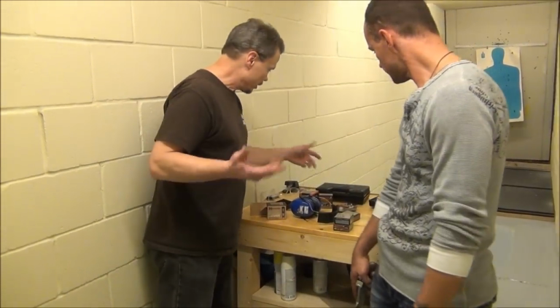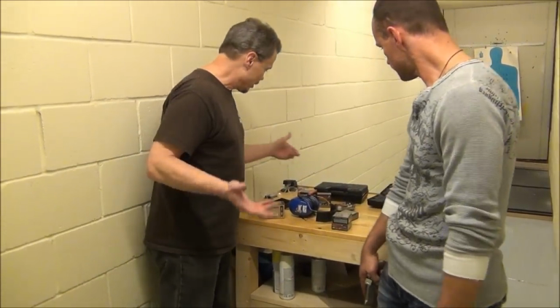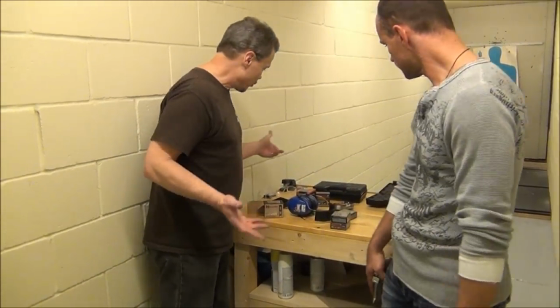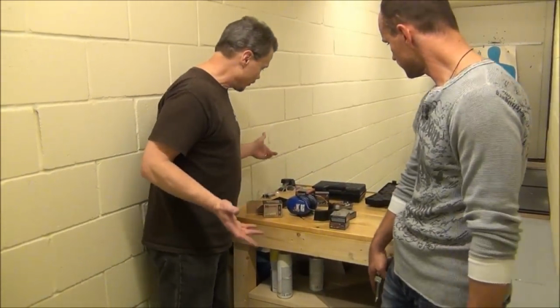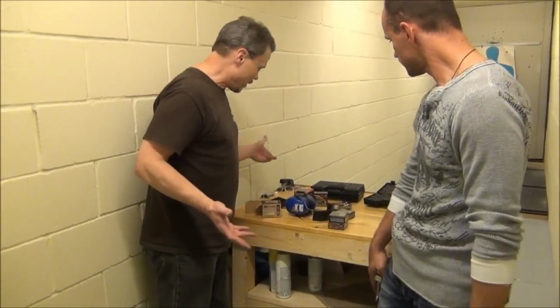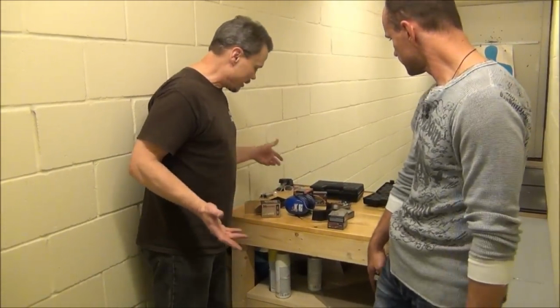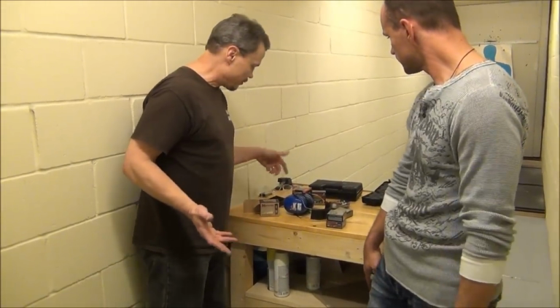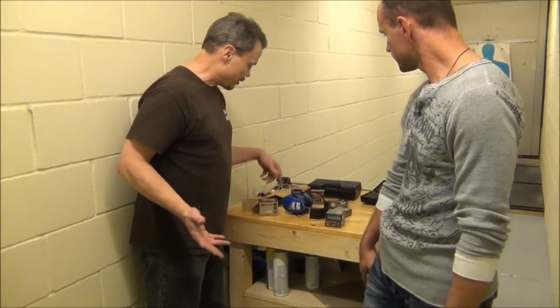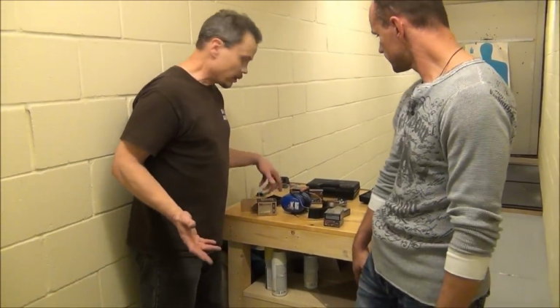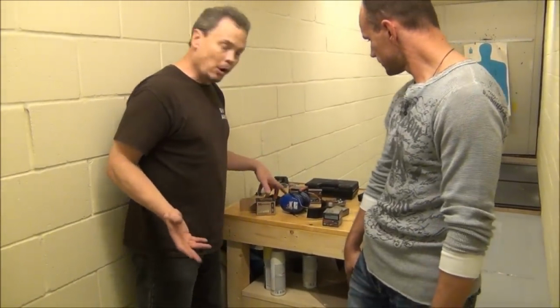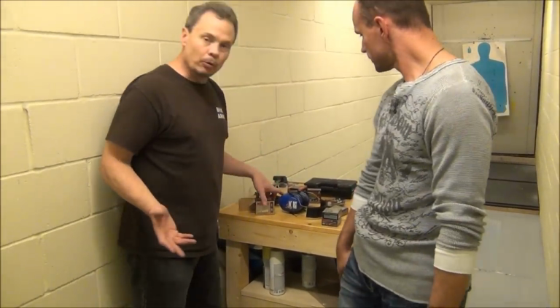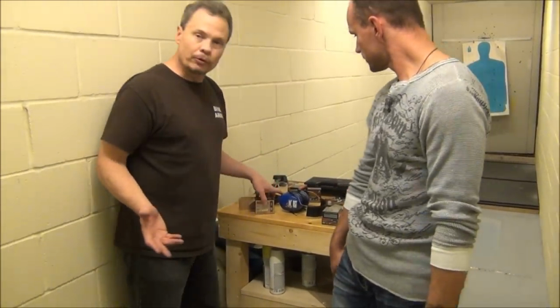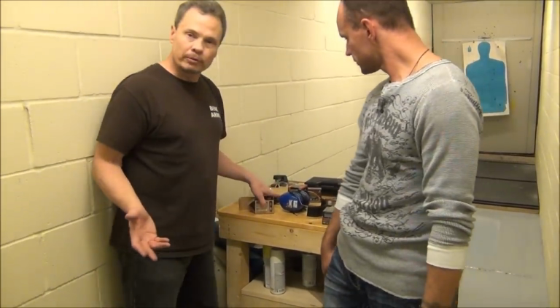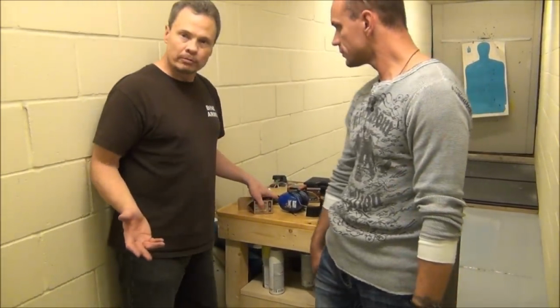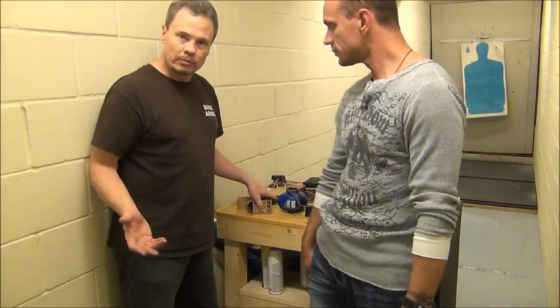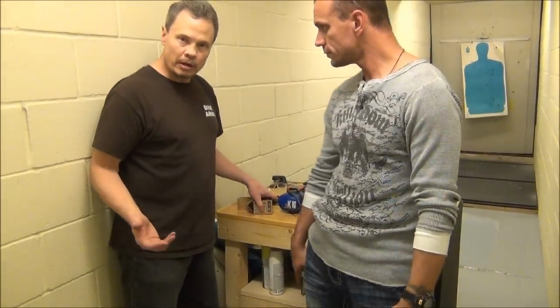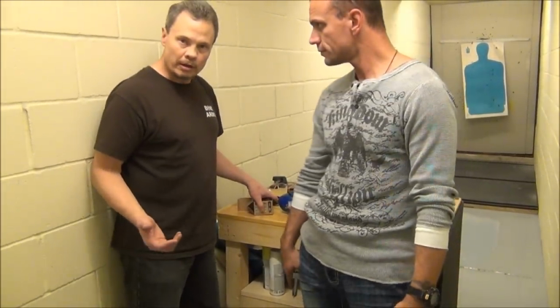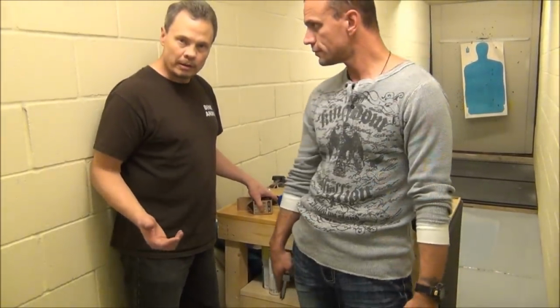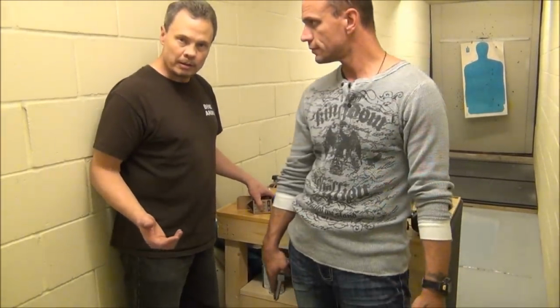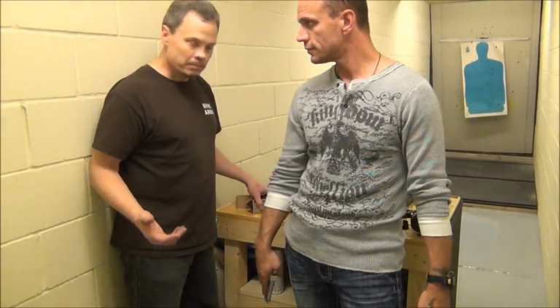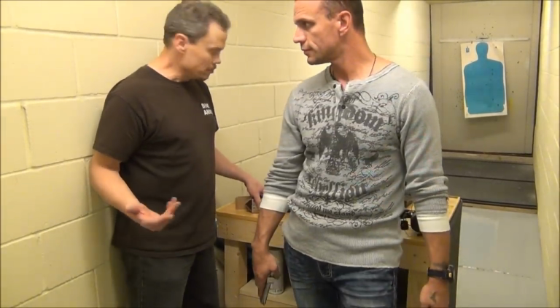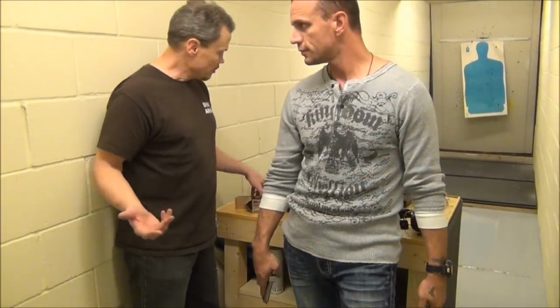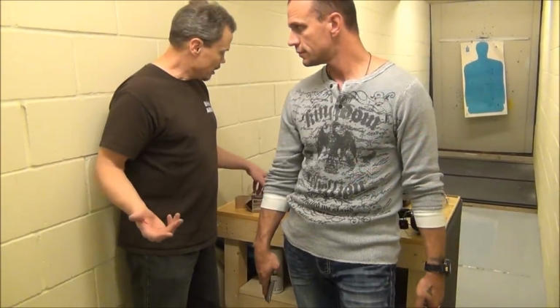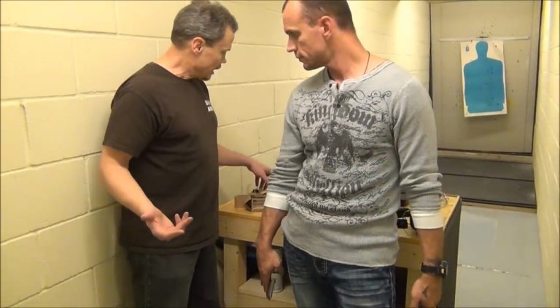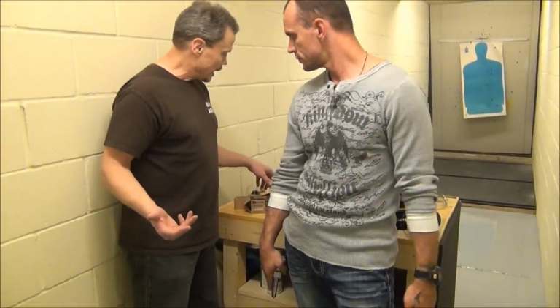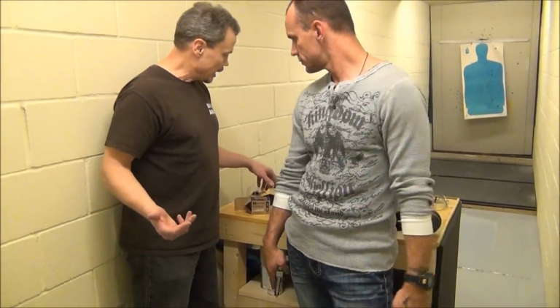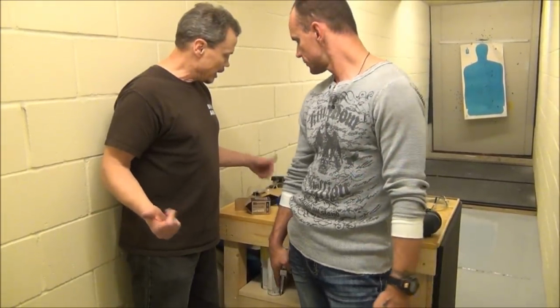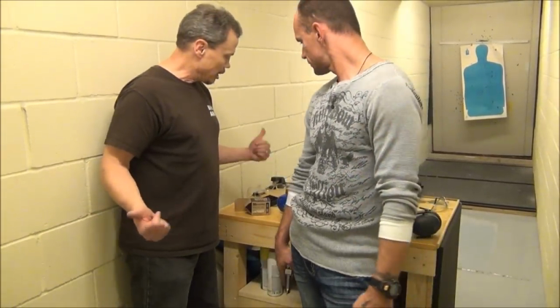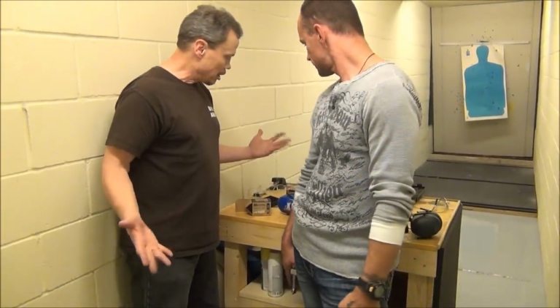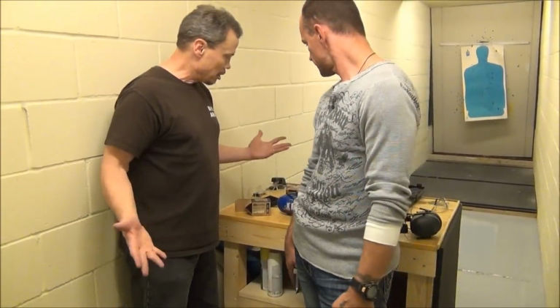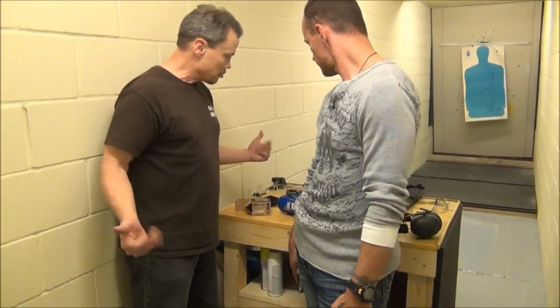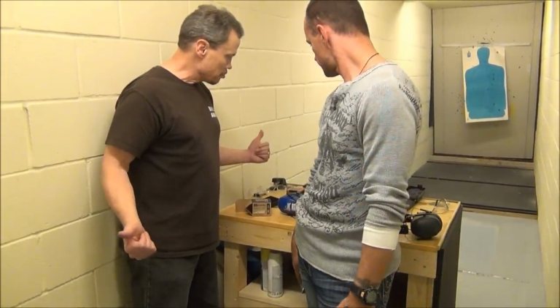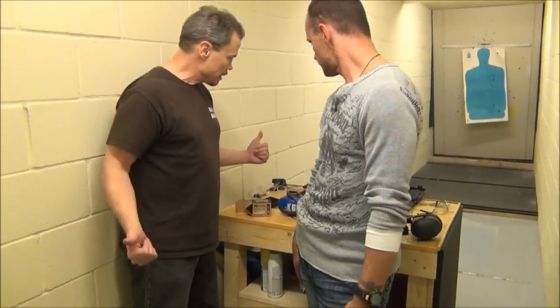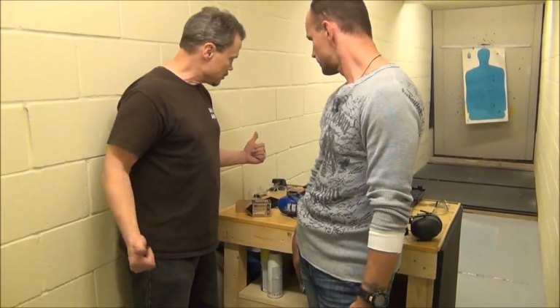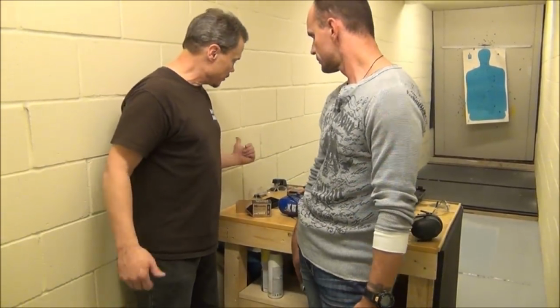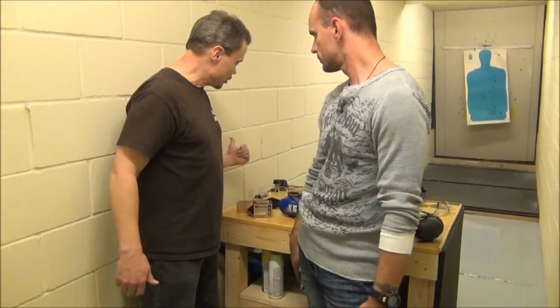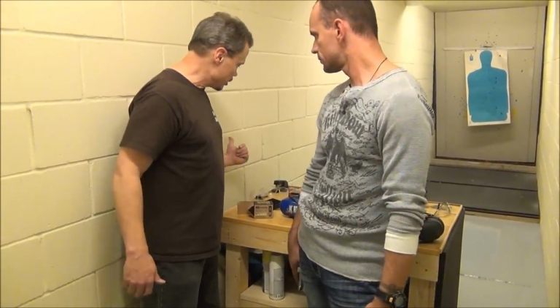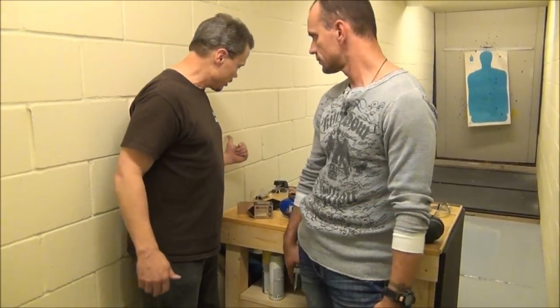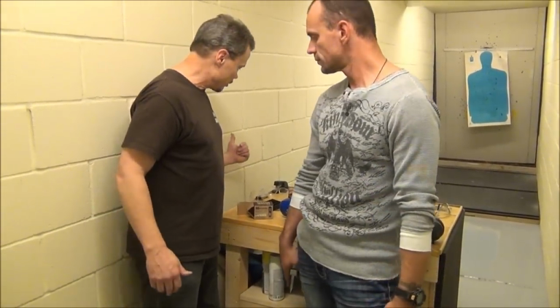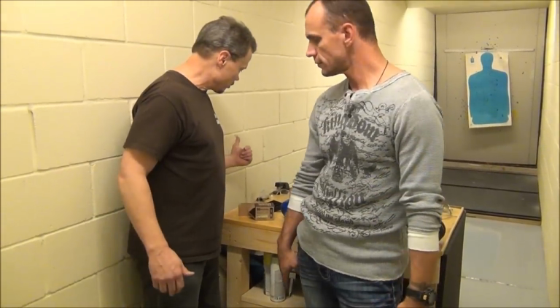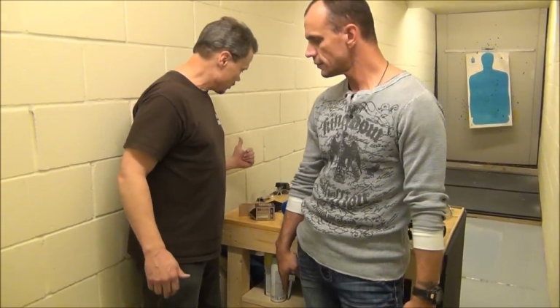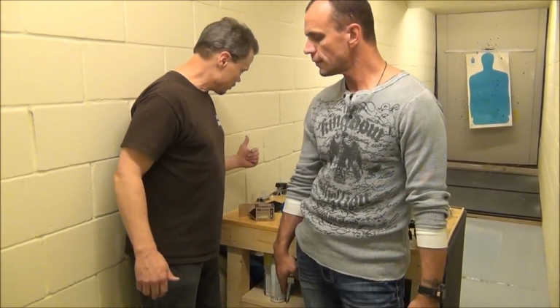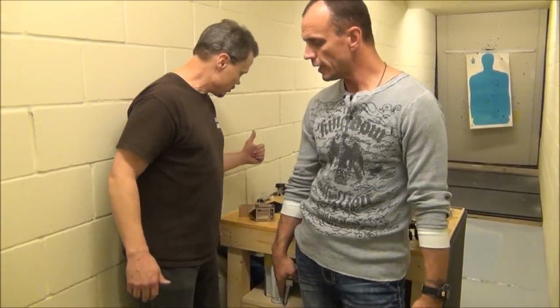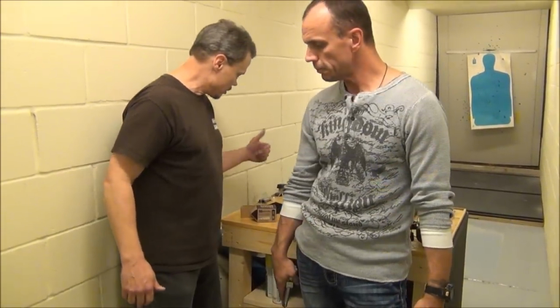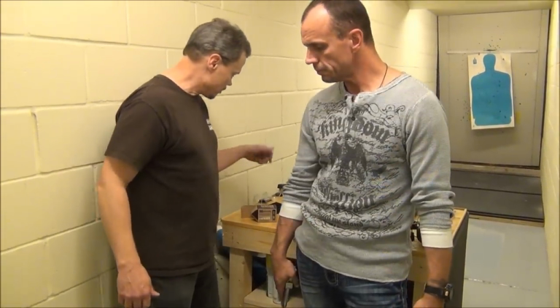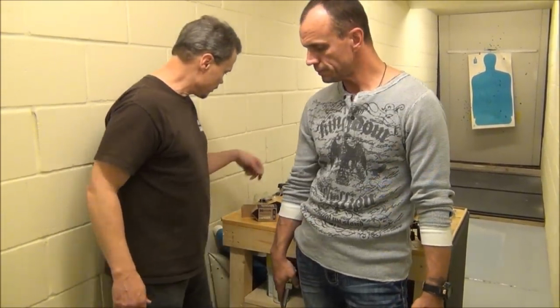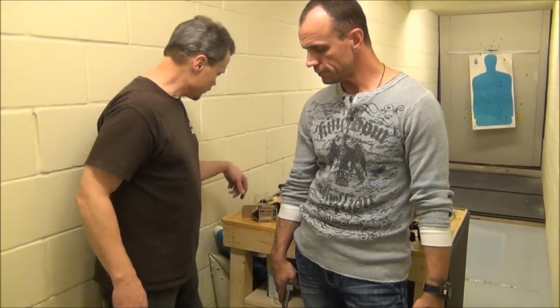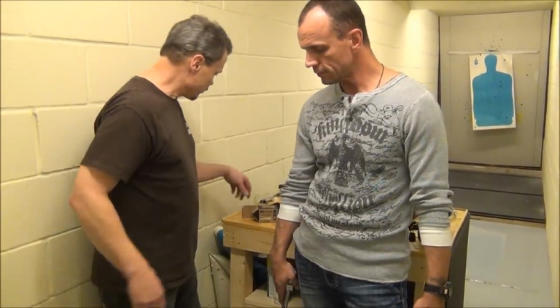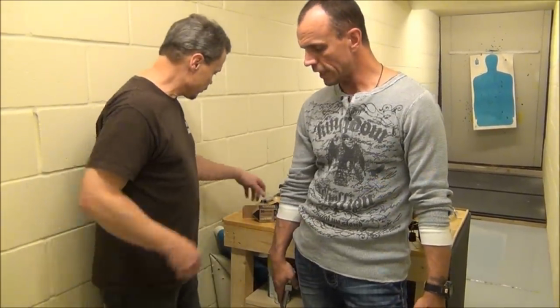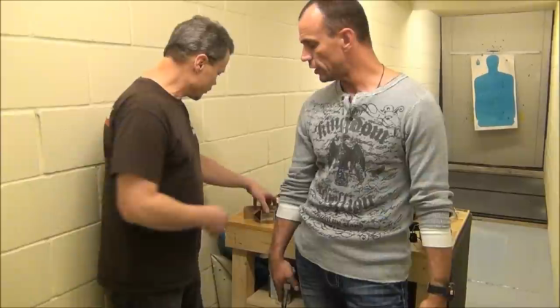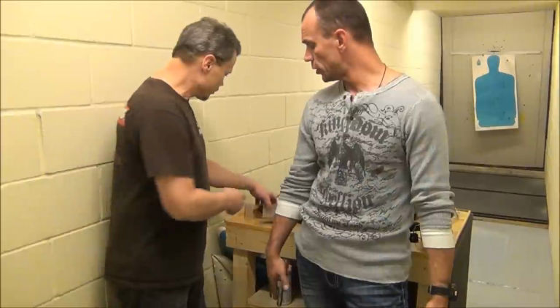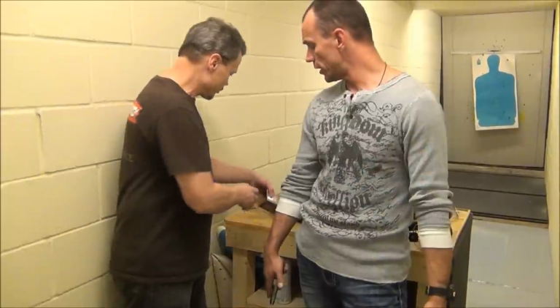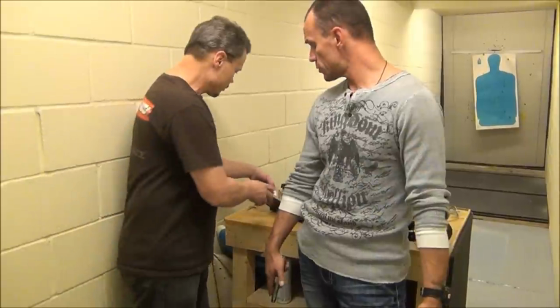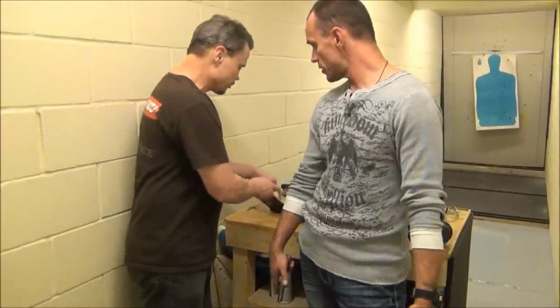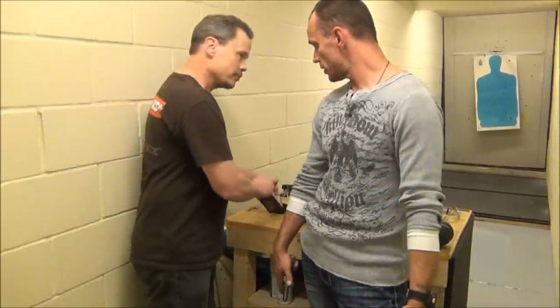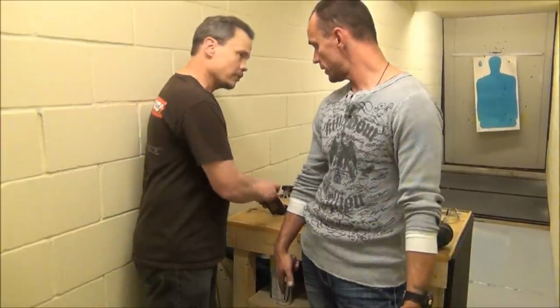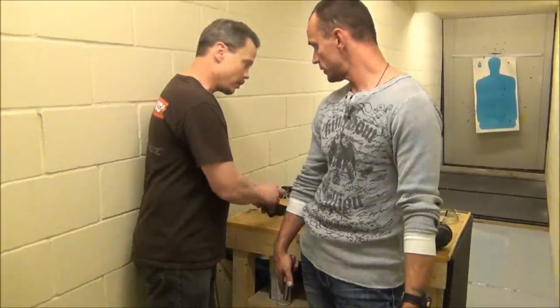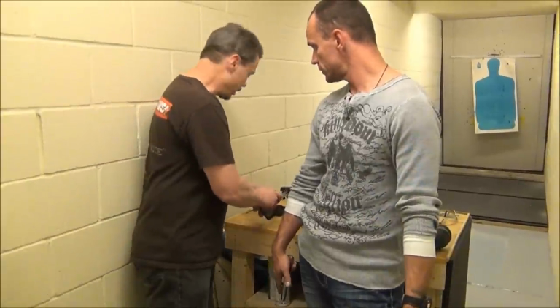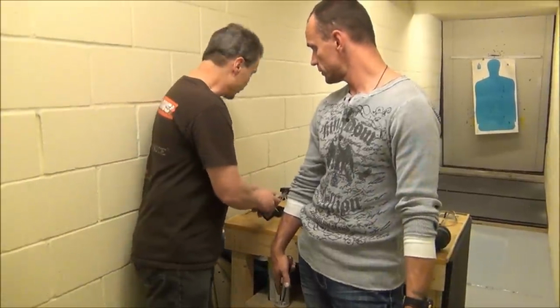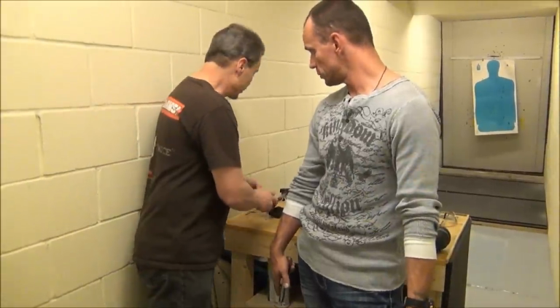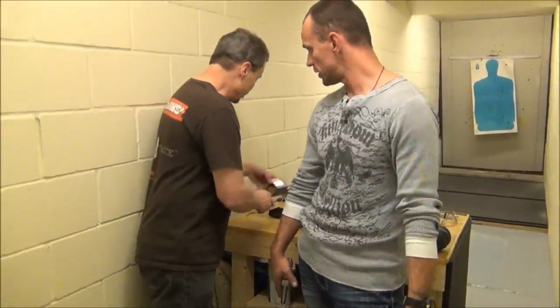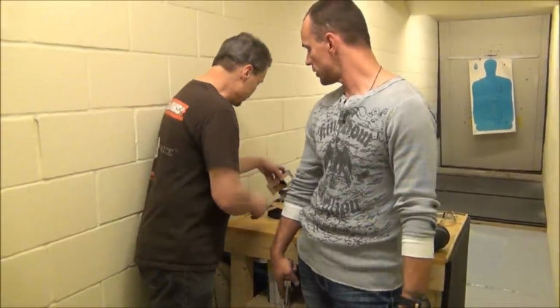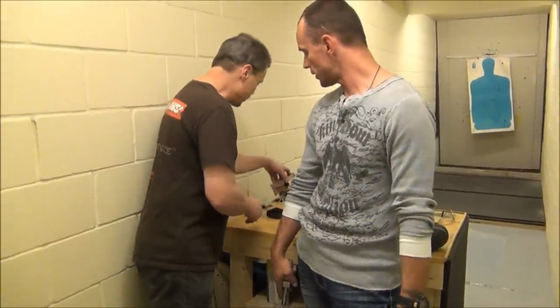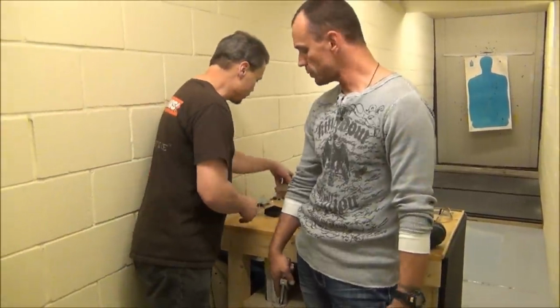Of course, the .45 Colt. And that's pretty much it on this one. And the .38 Special. Oh yeah, .38 Special.